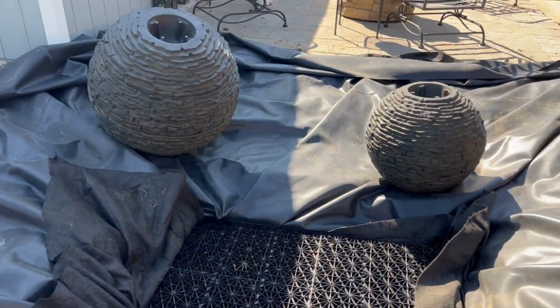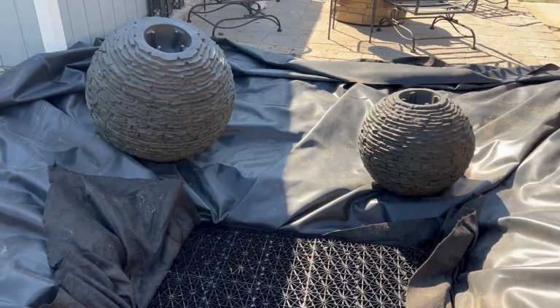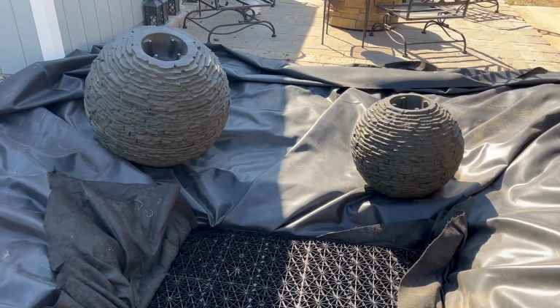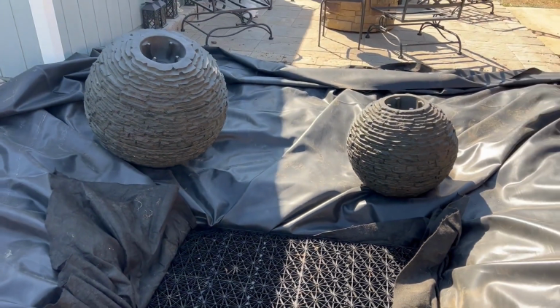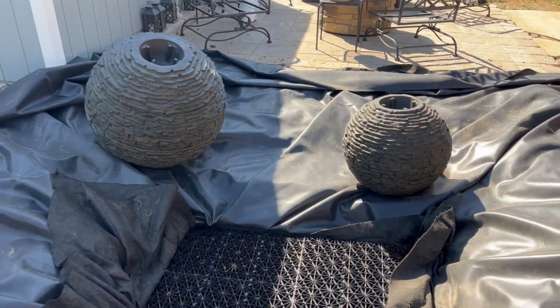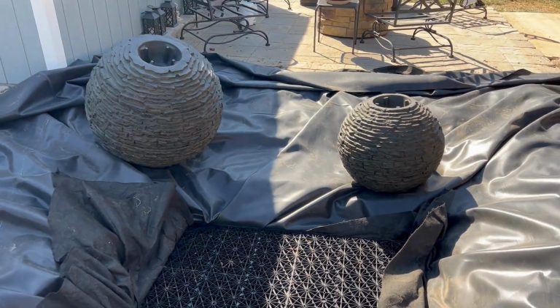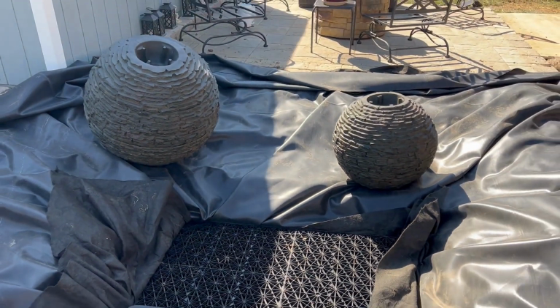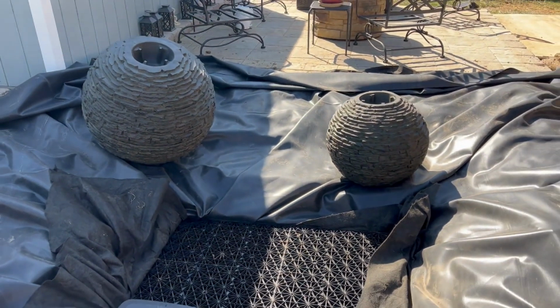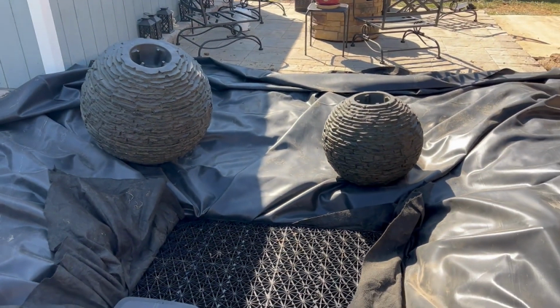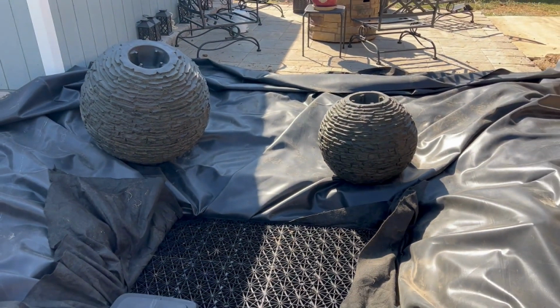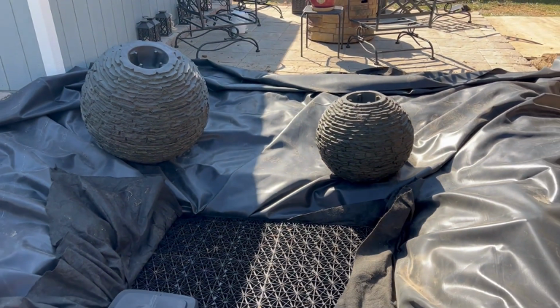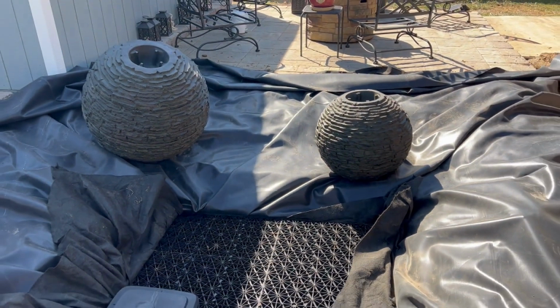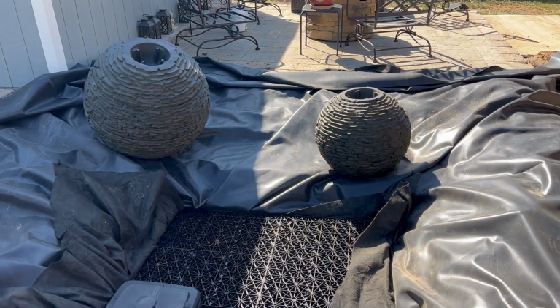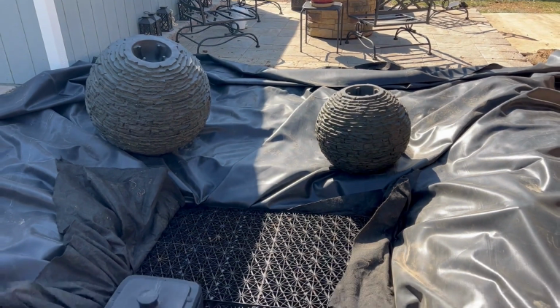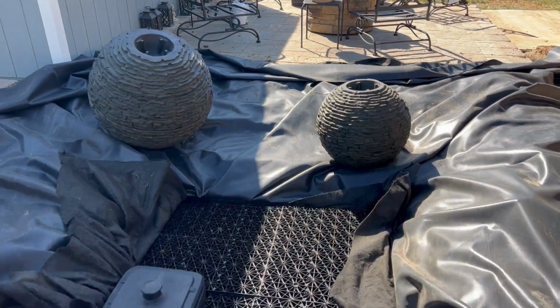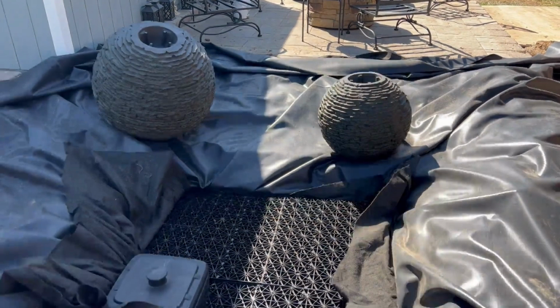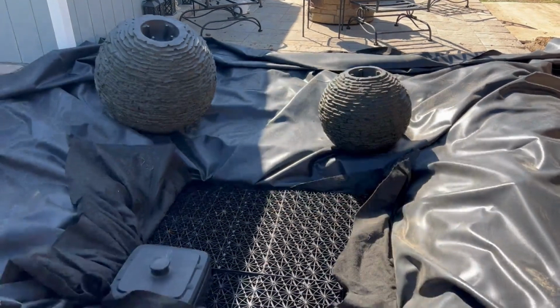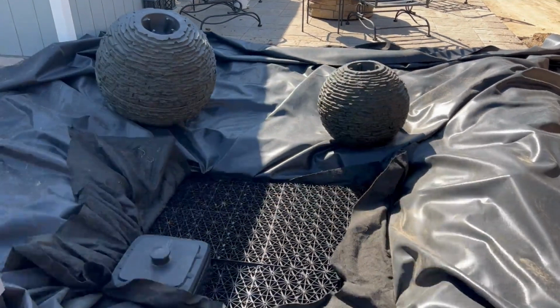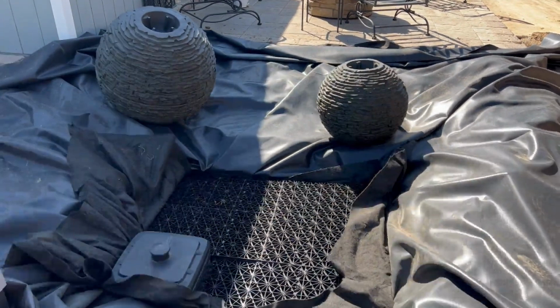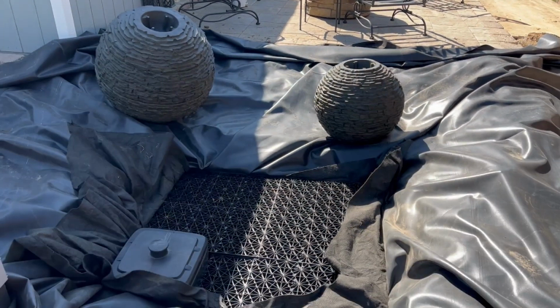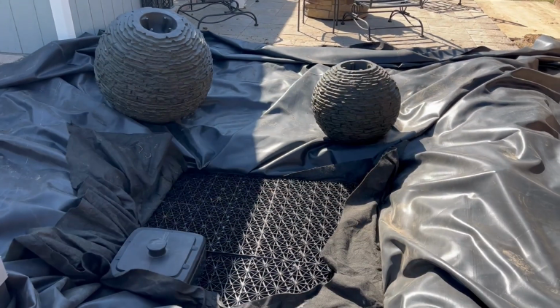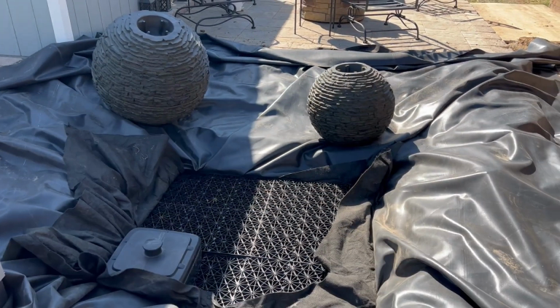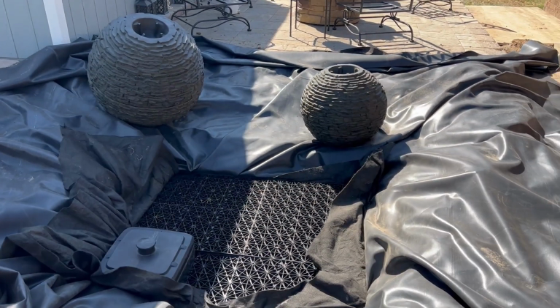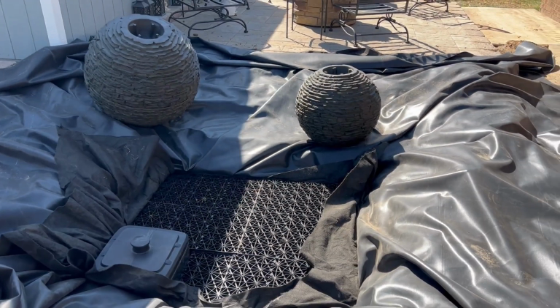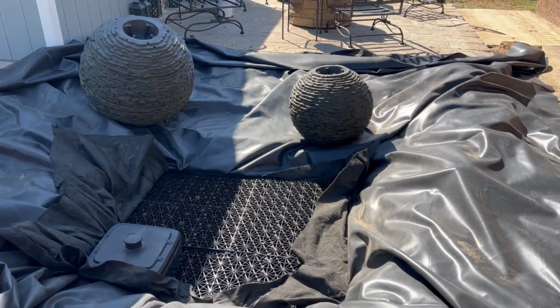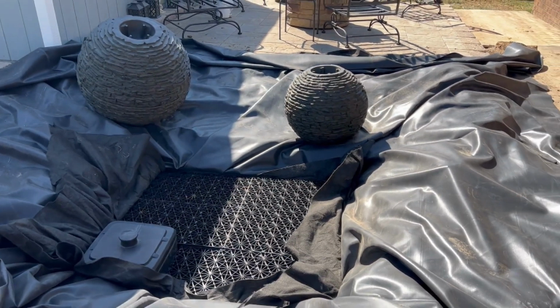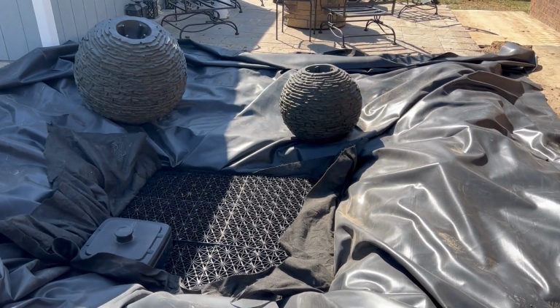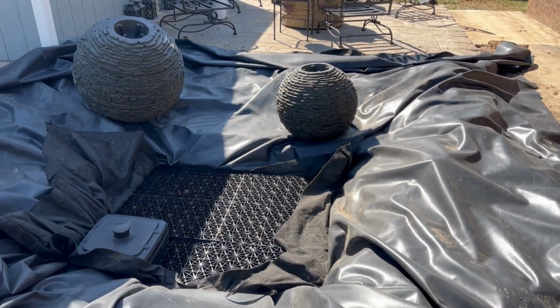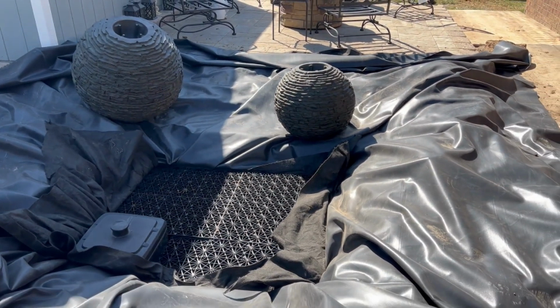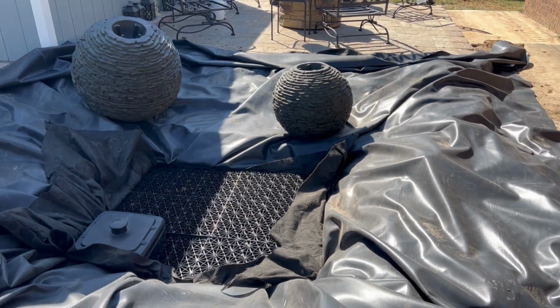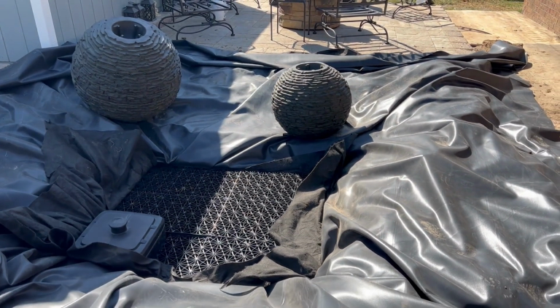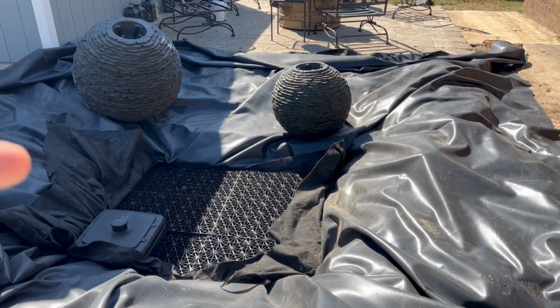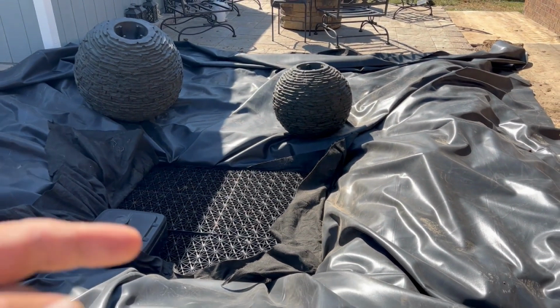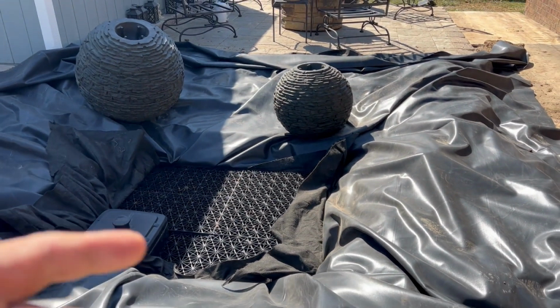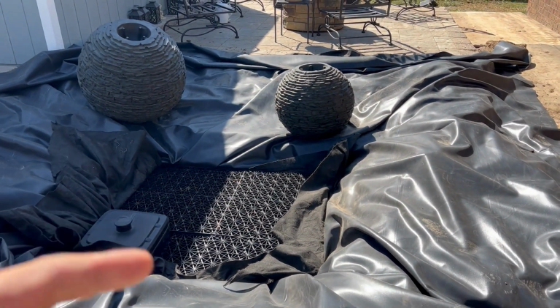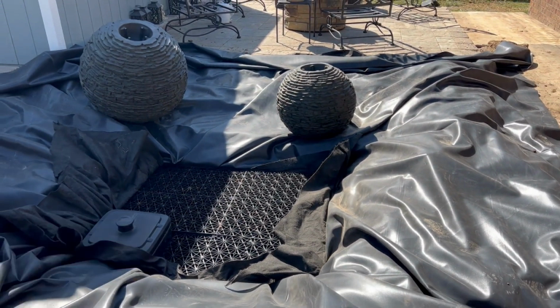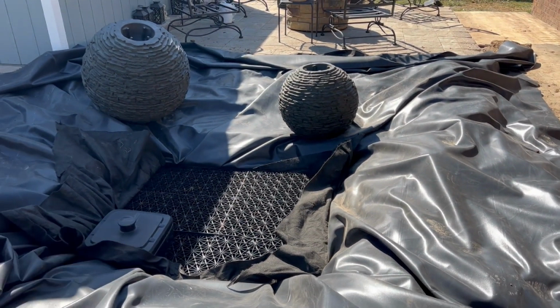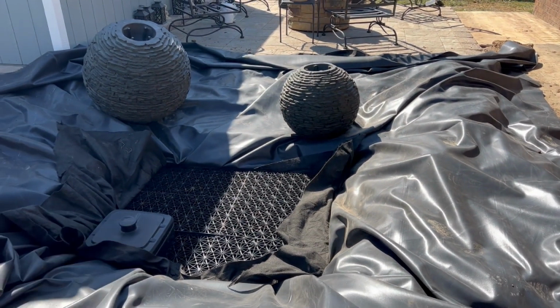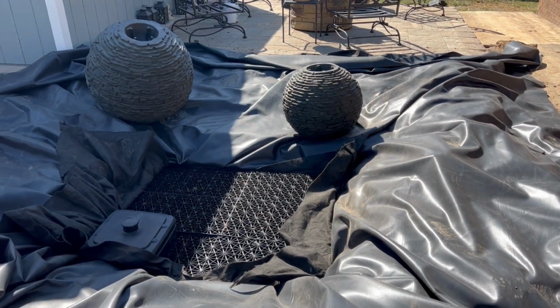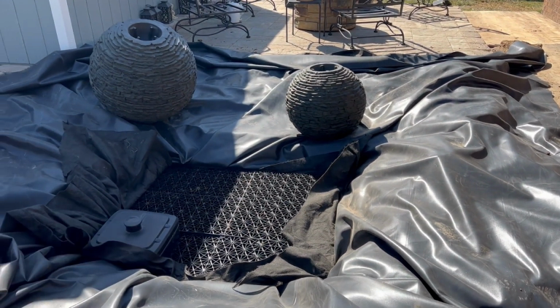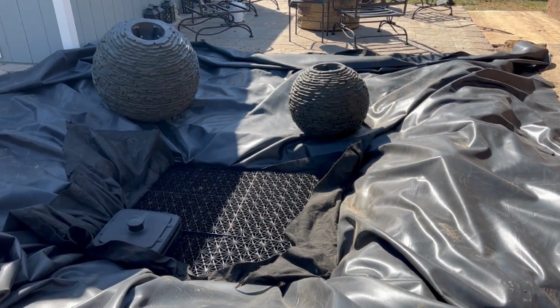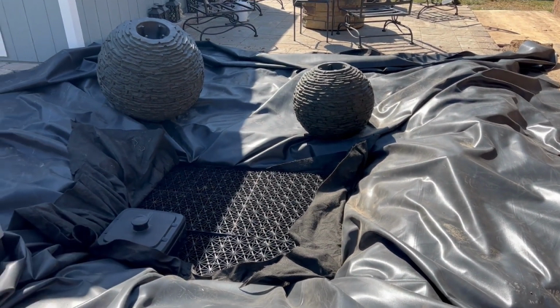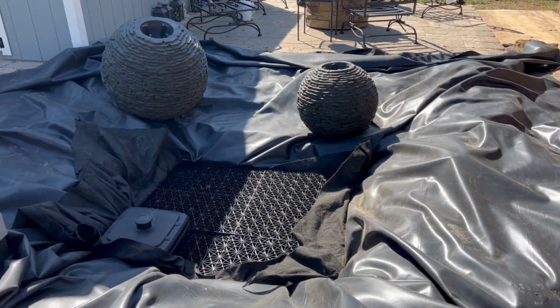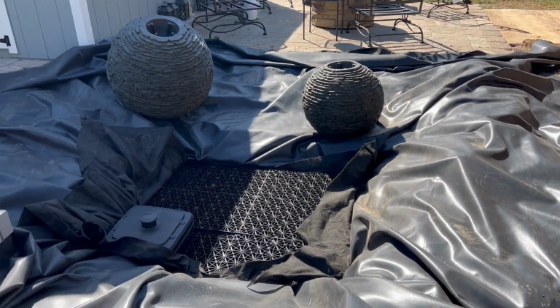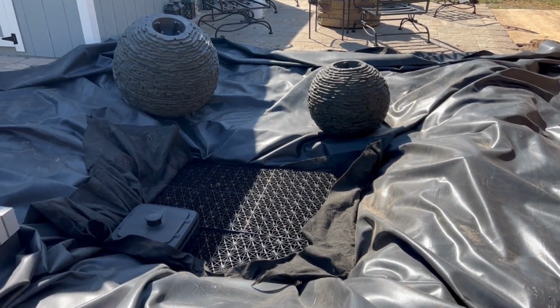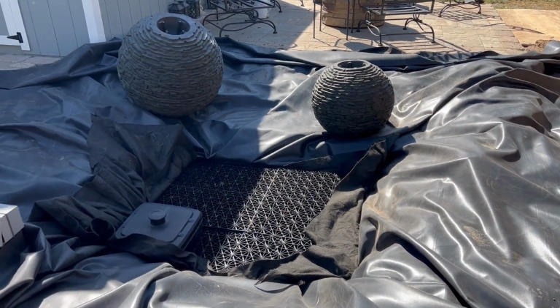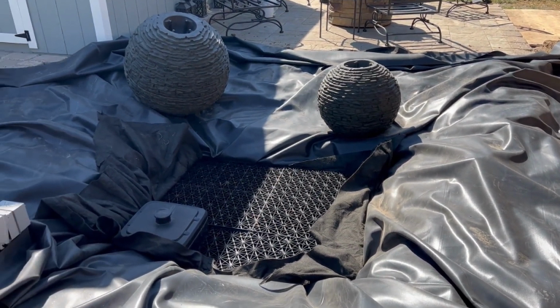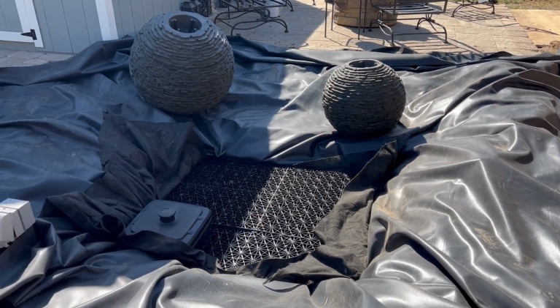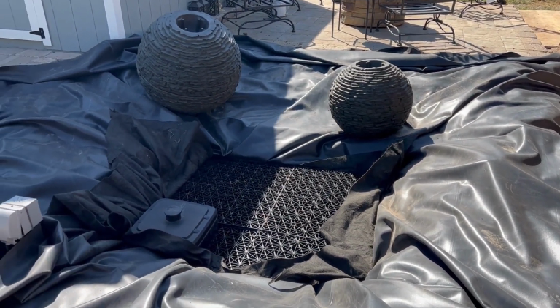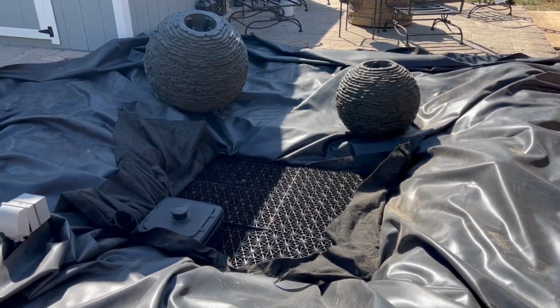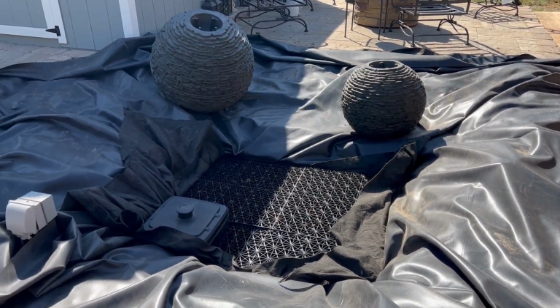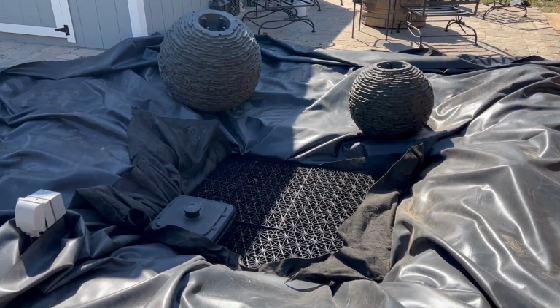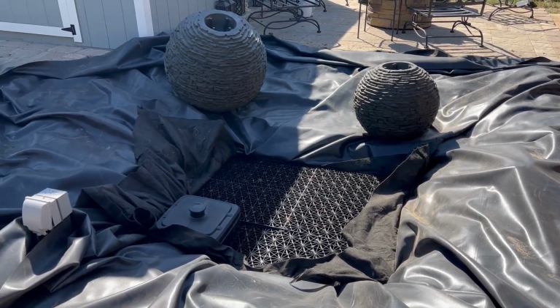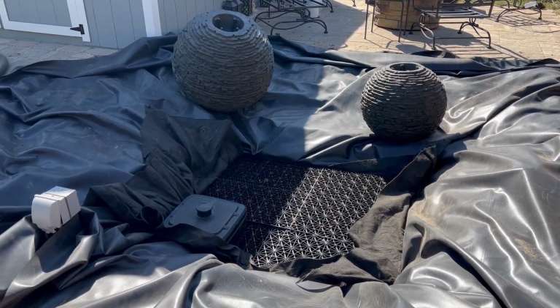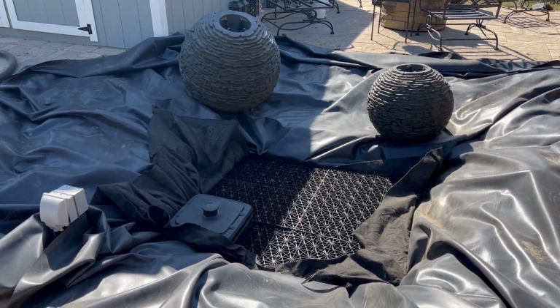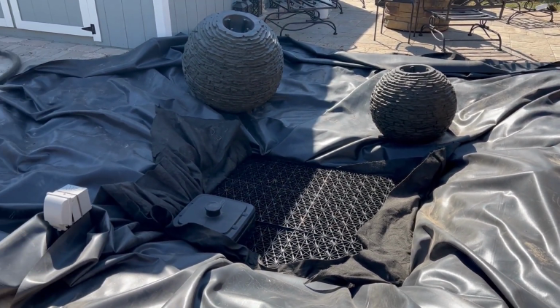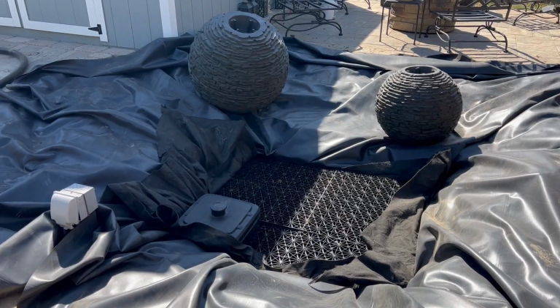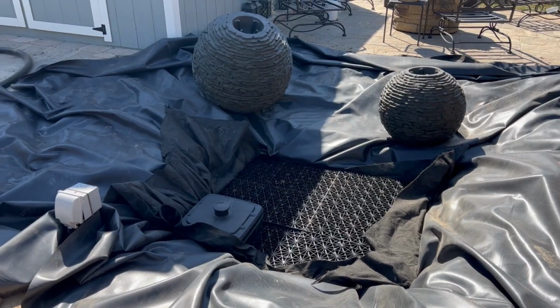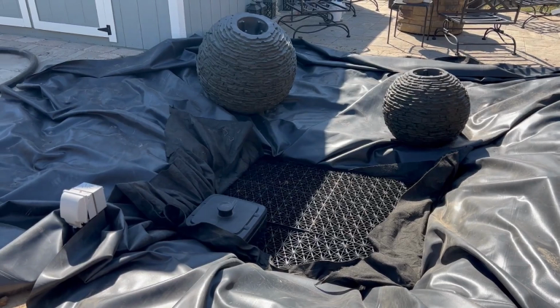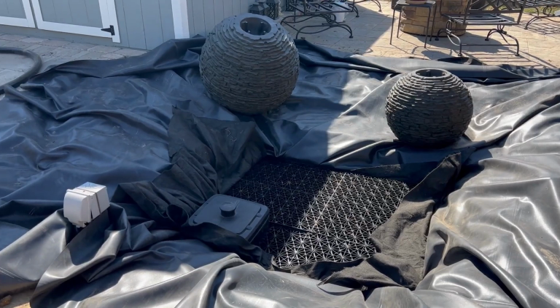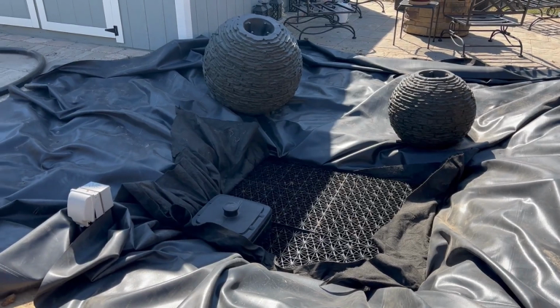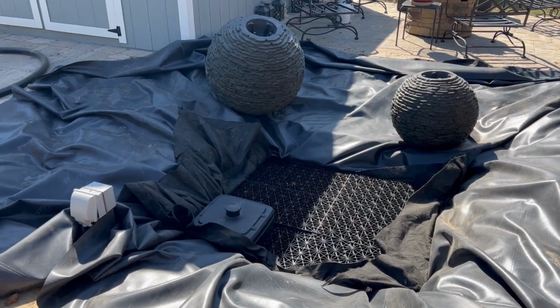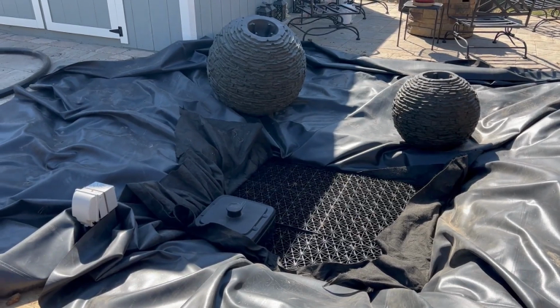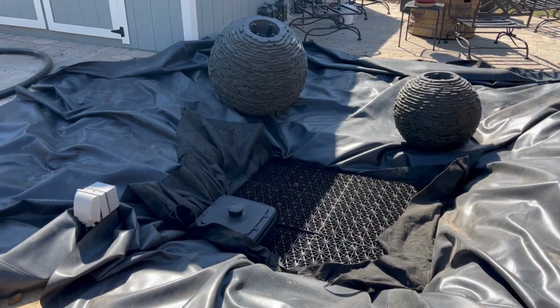Stones aren't gonna be here till tomorrow, so this is all we can do today. But stay tuned — we're gonna build something pretty cool tomorrow.